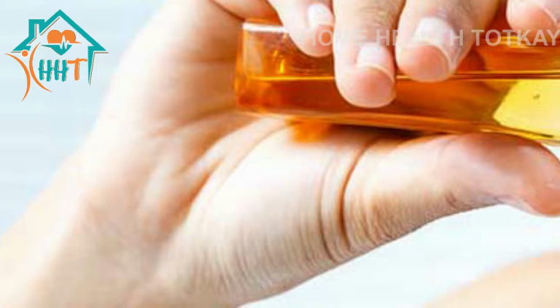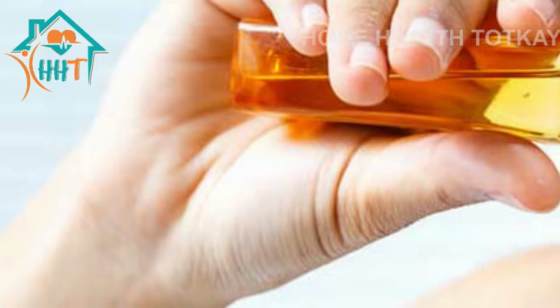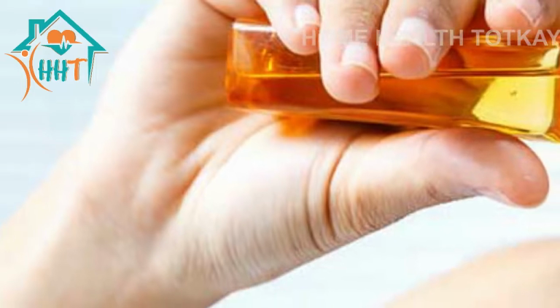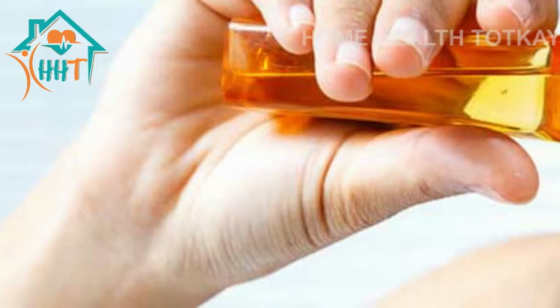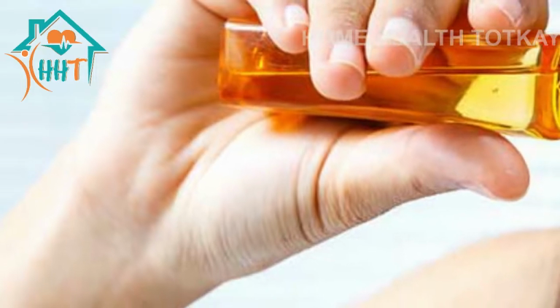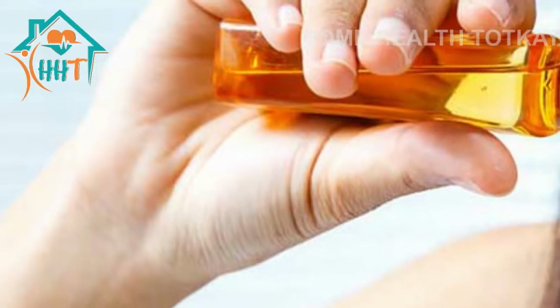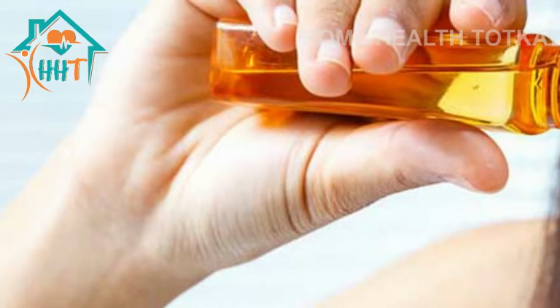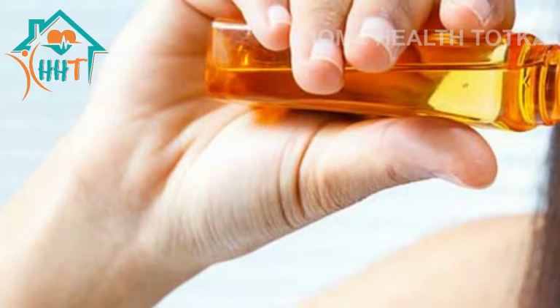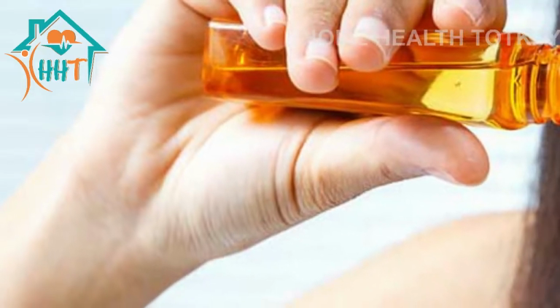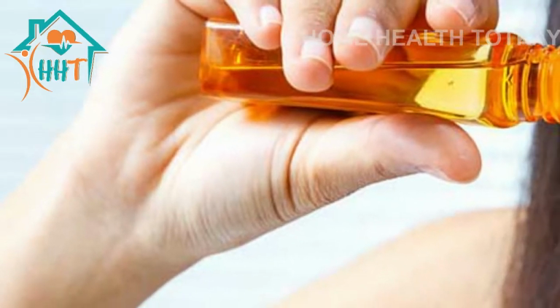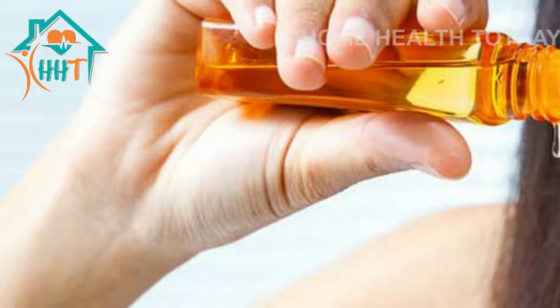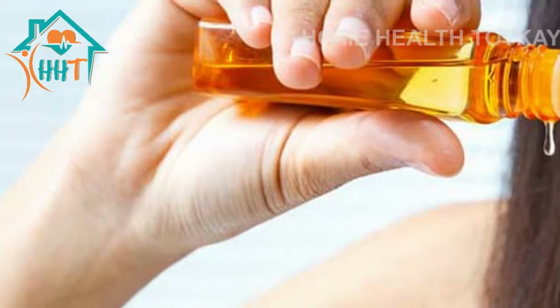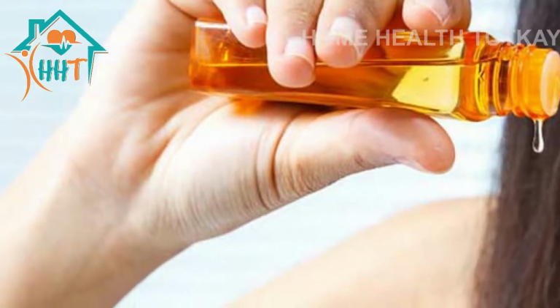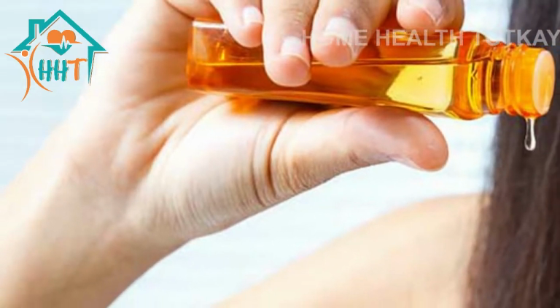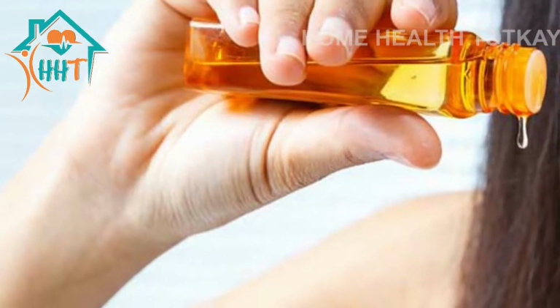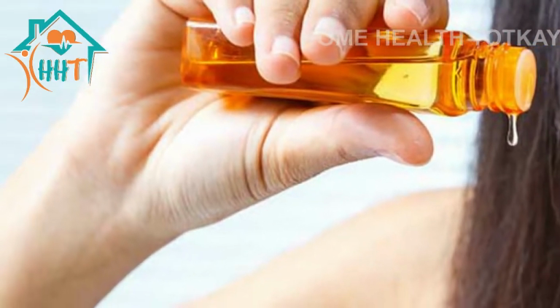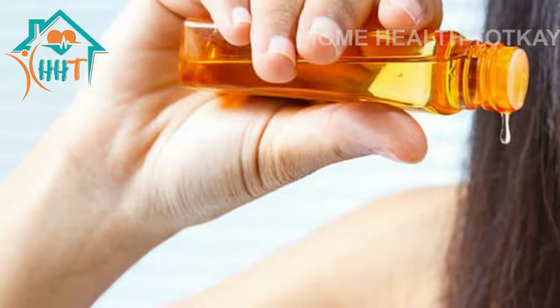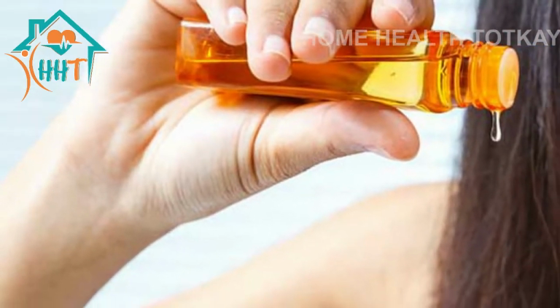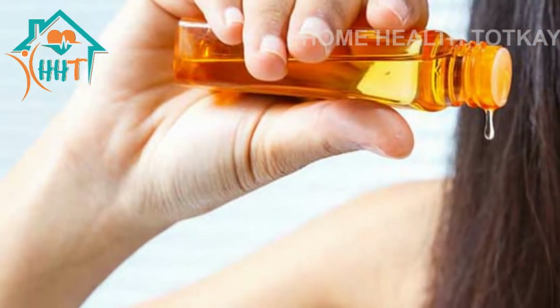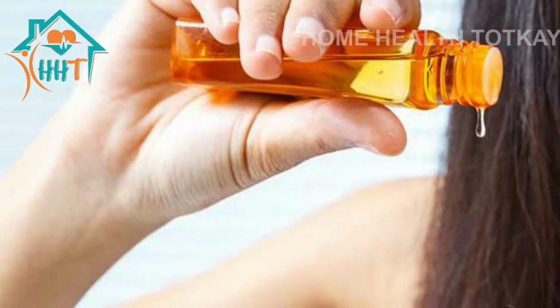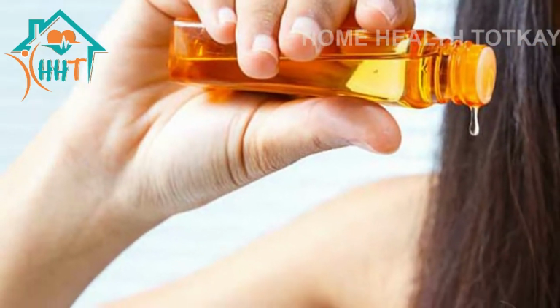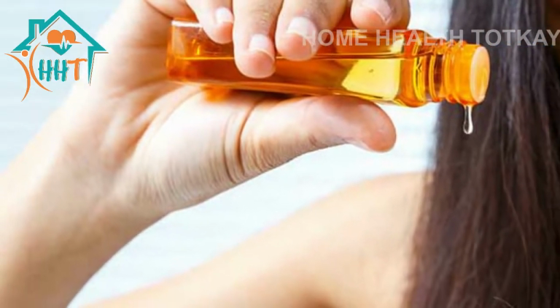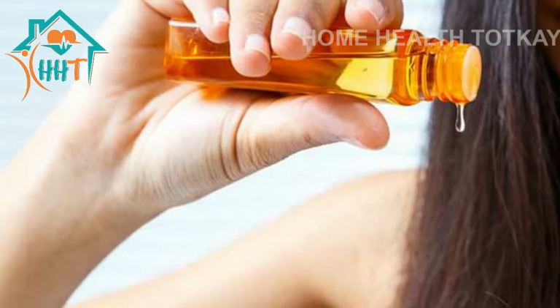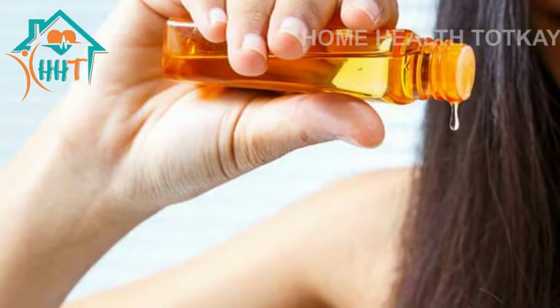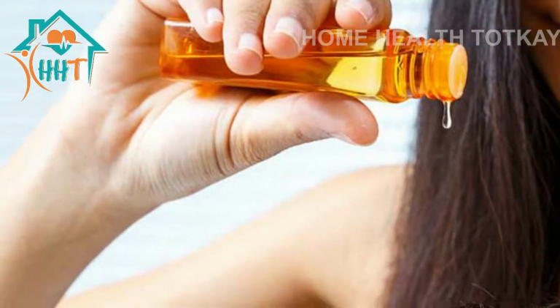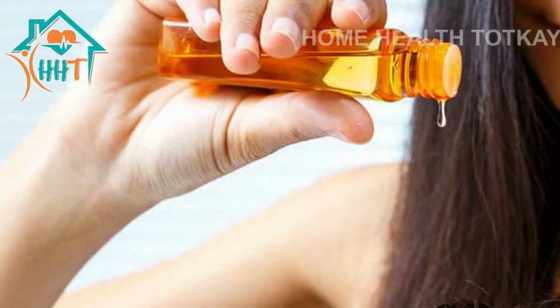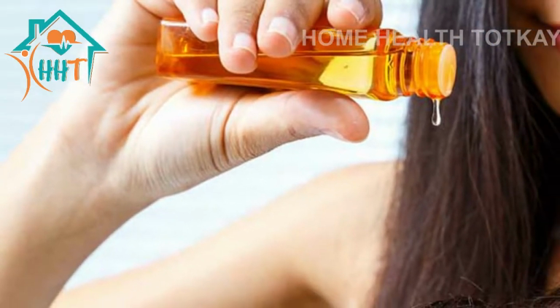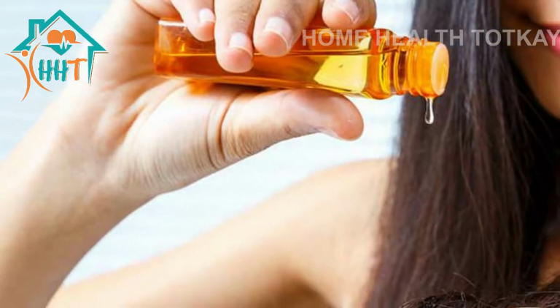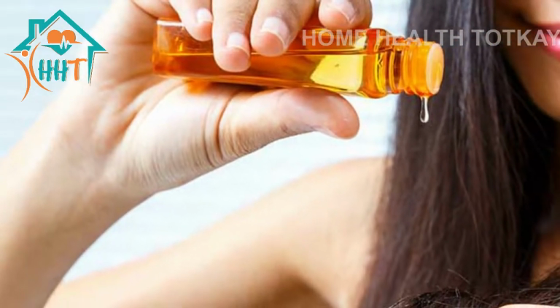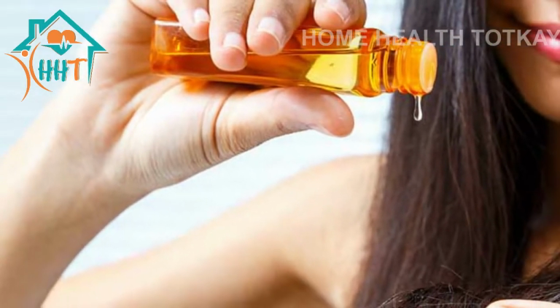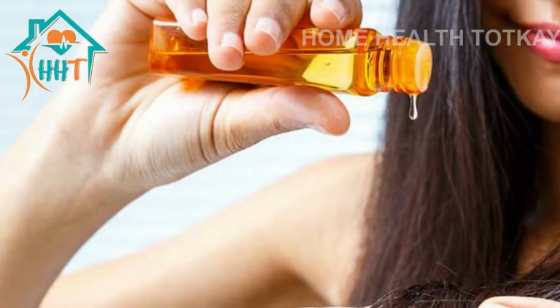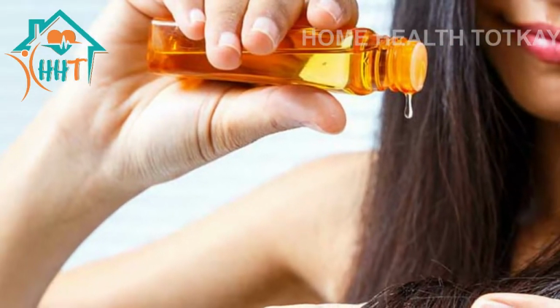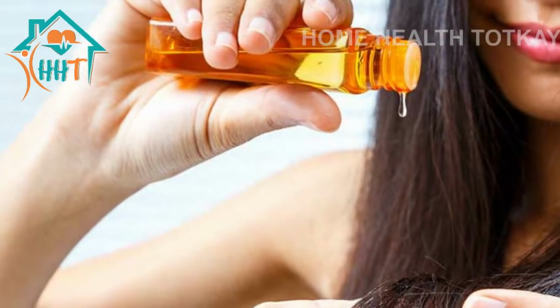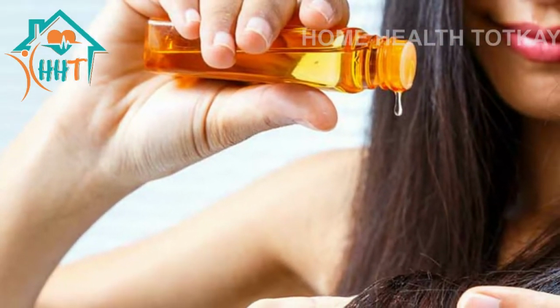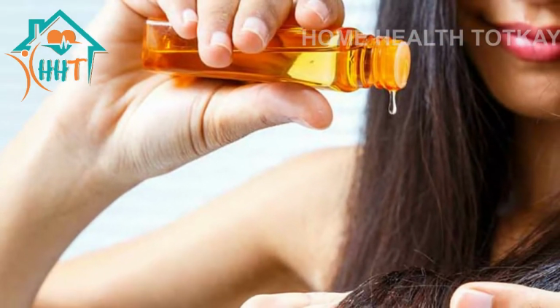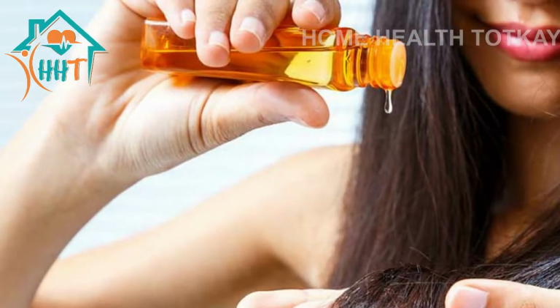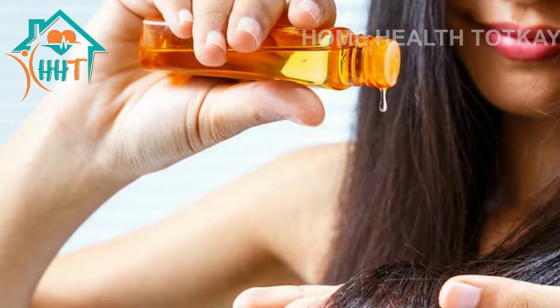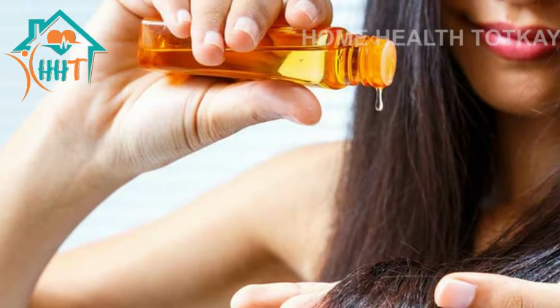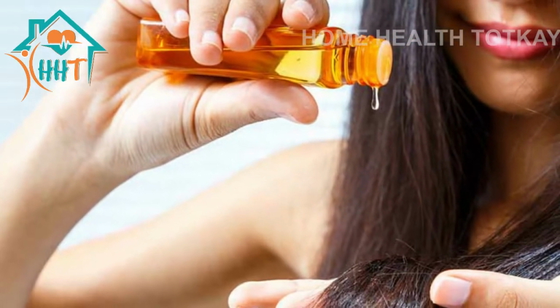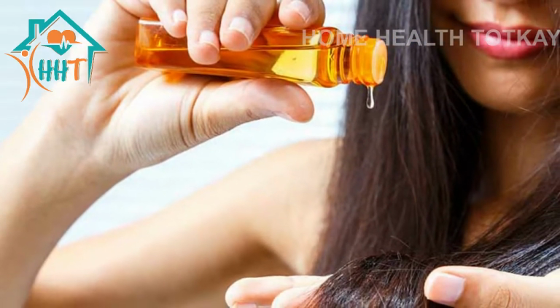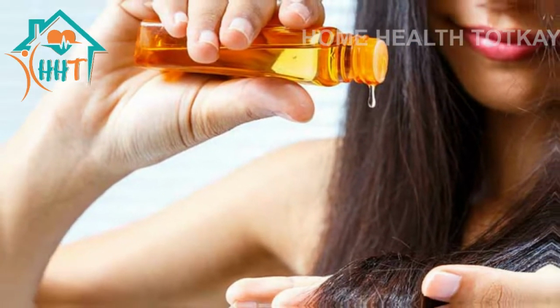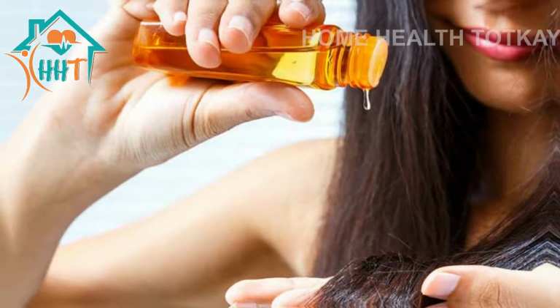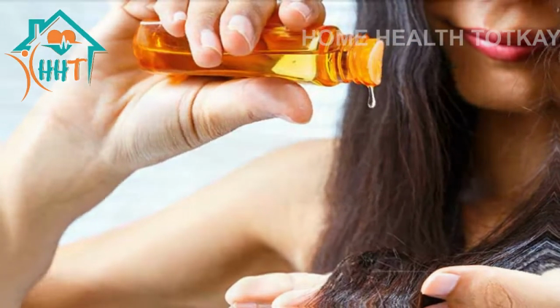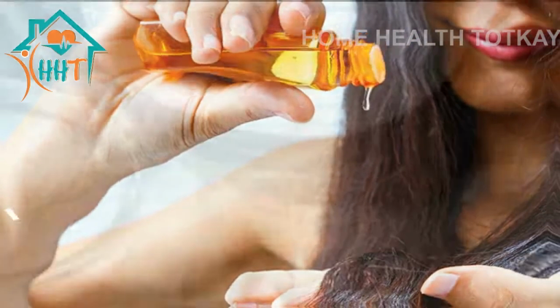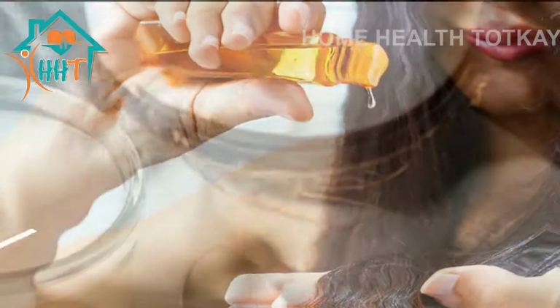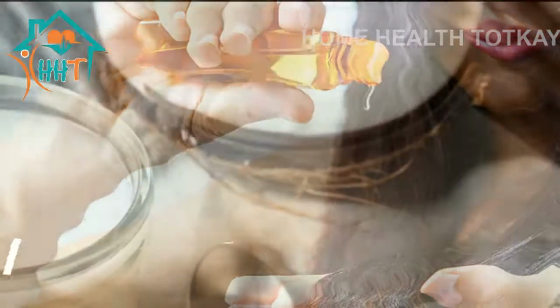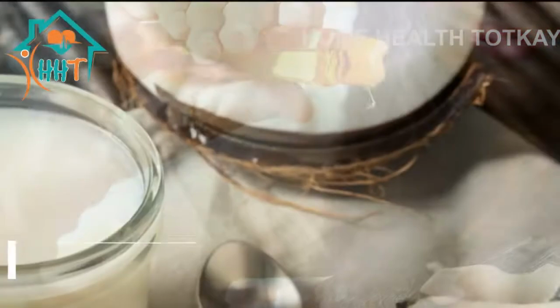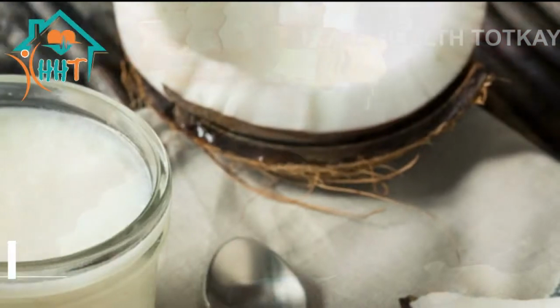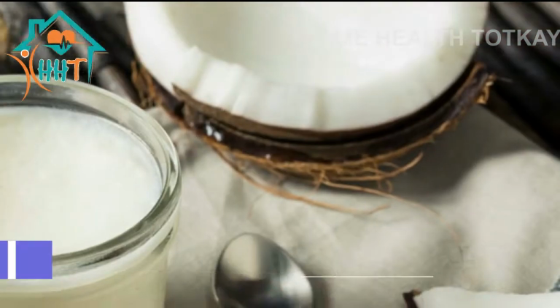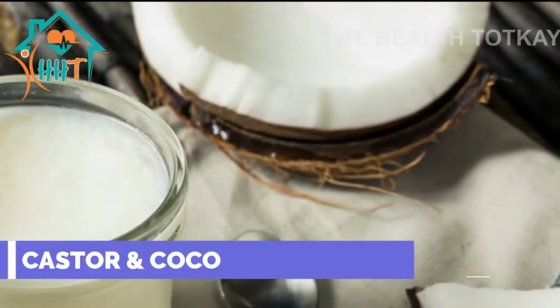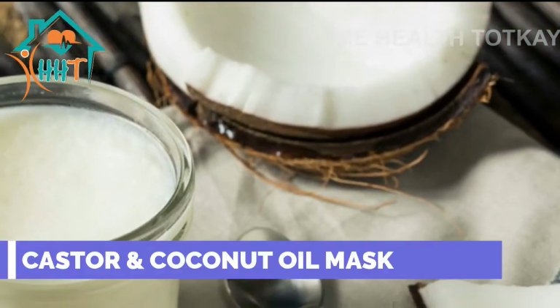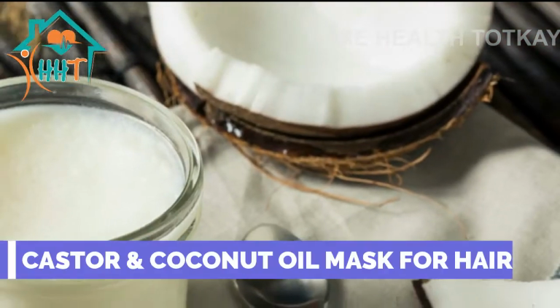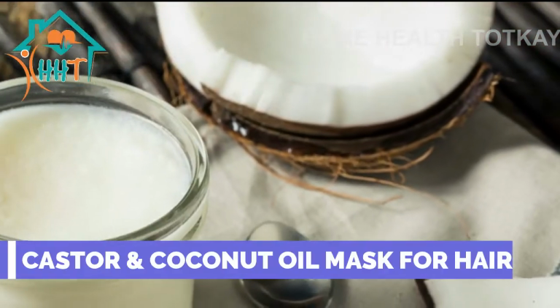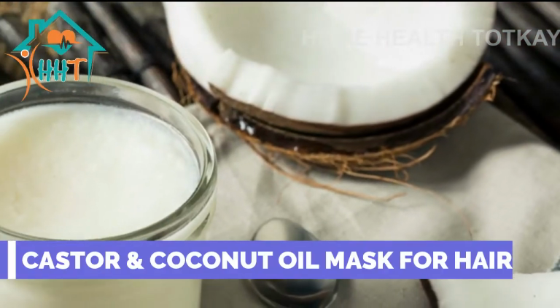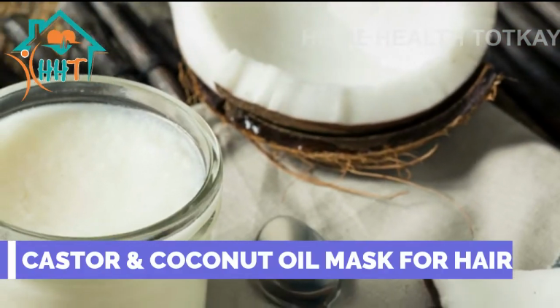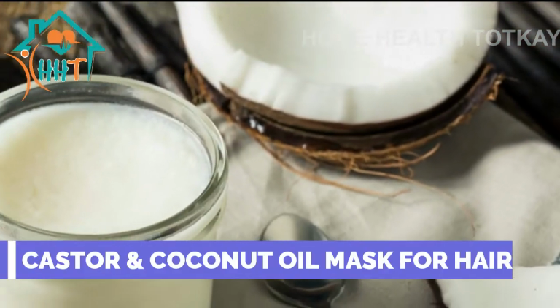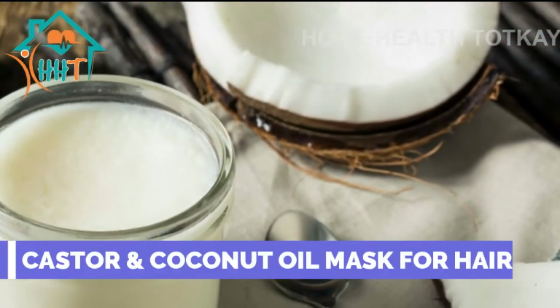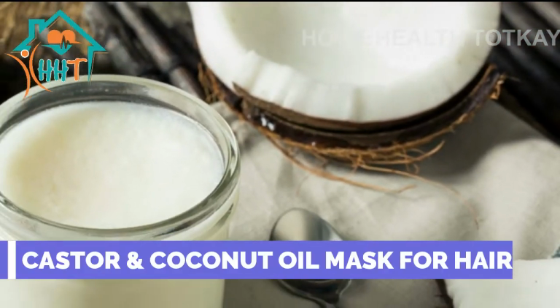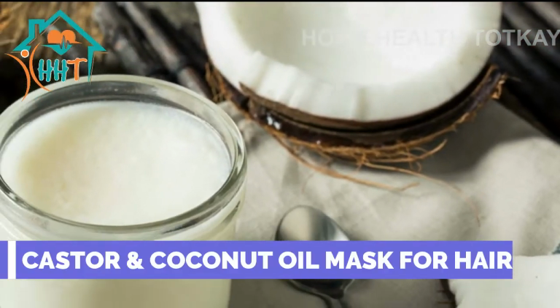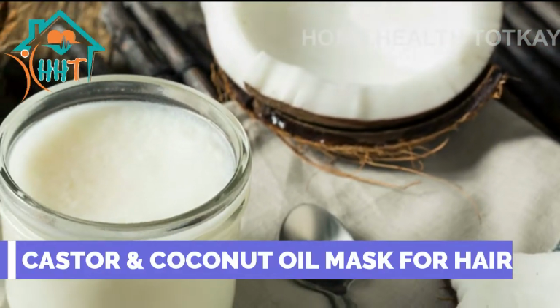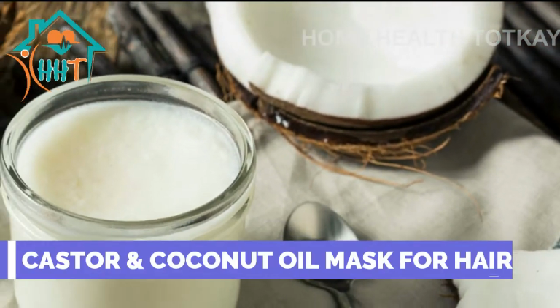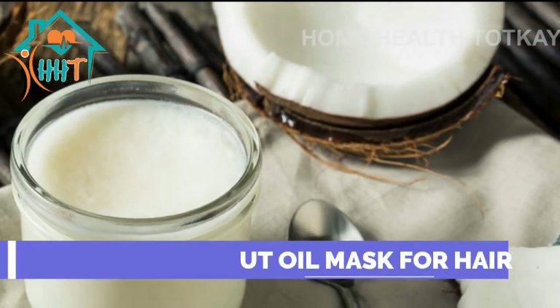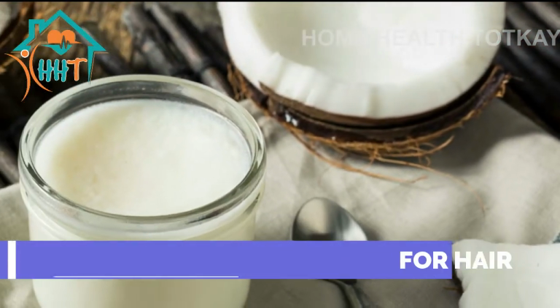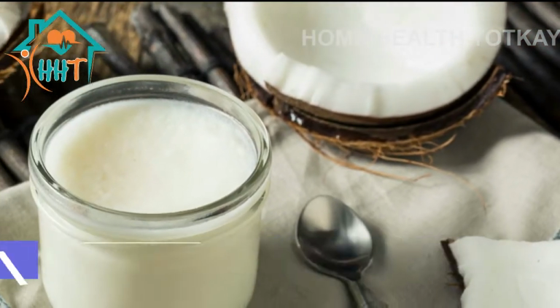Hello, welcome to my channel HomeHelpTotK. Today in this video I will tell you about a castor oil and coconut oil mask for hair.